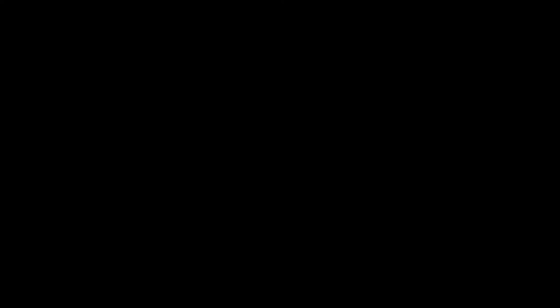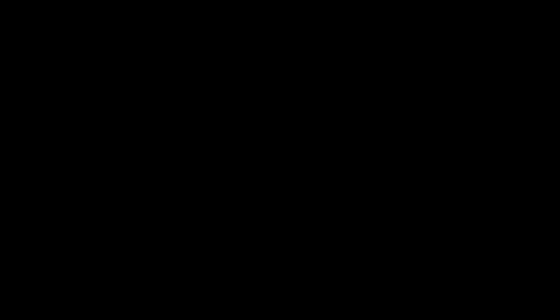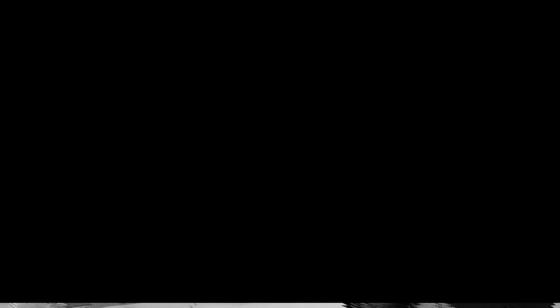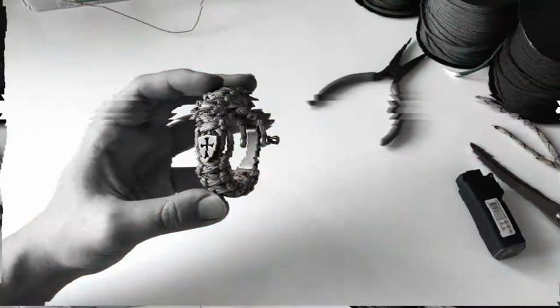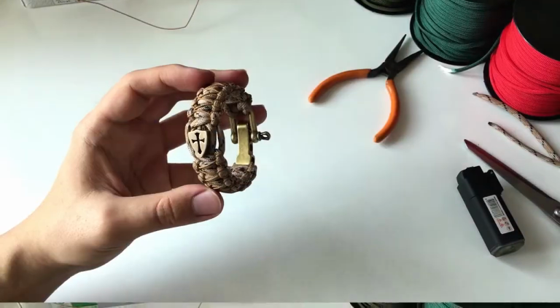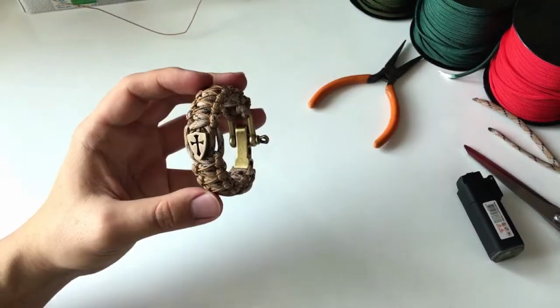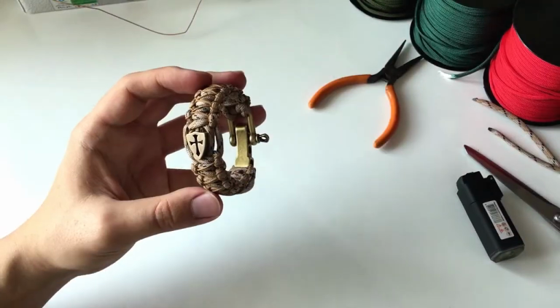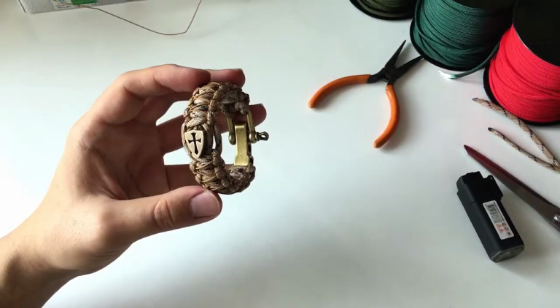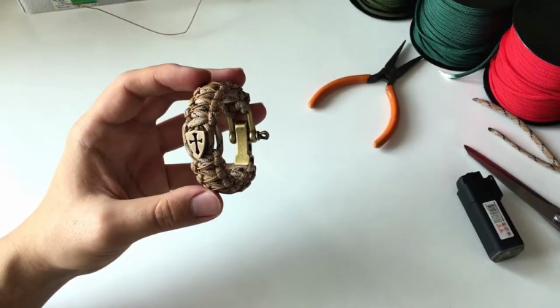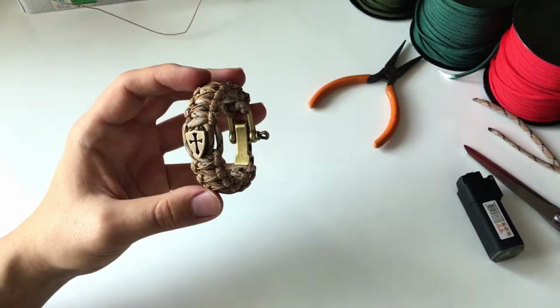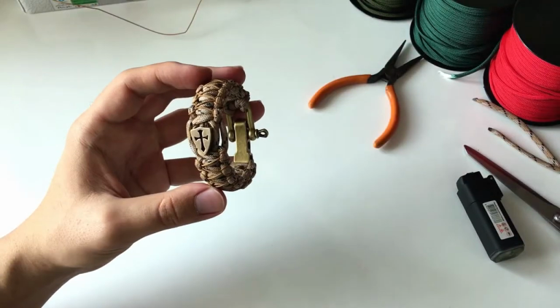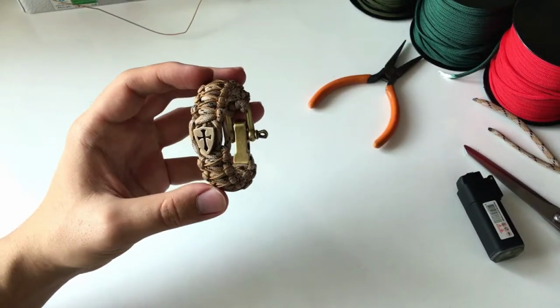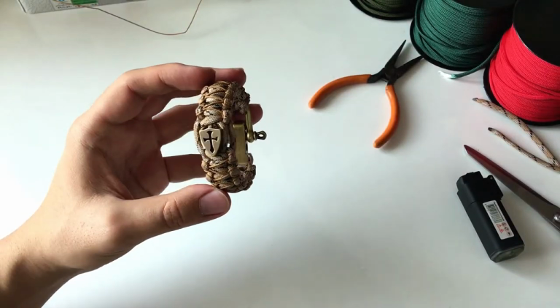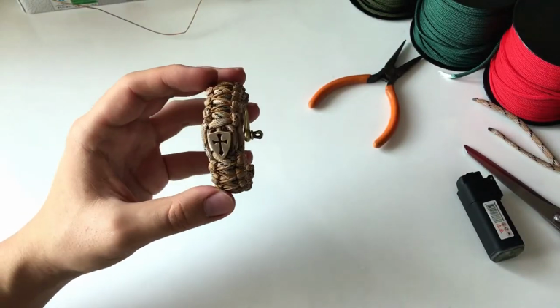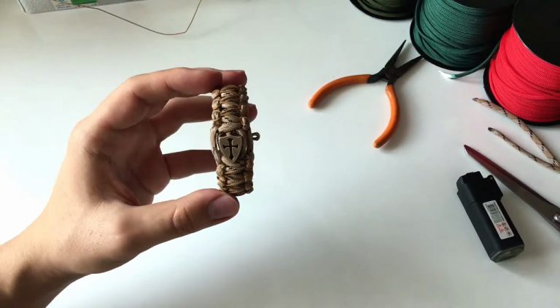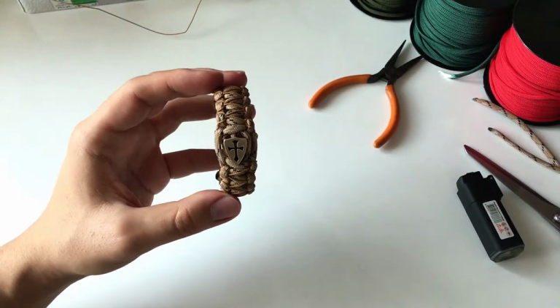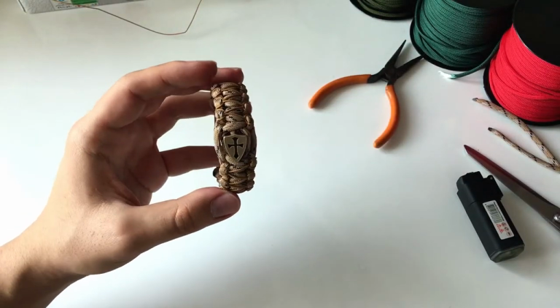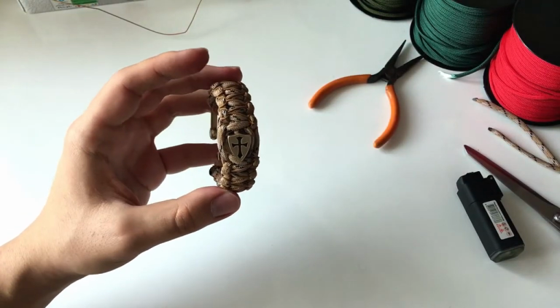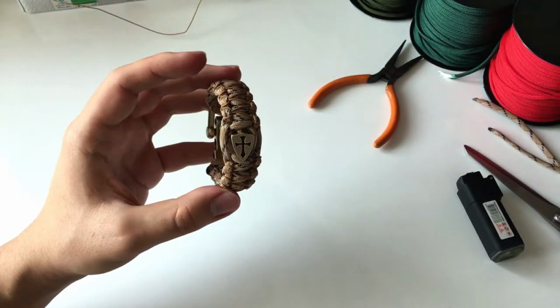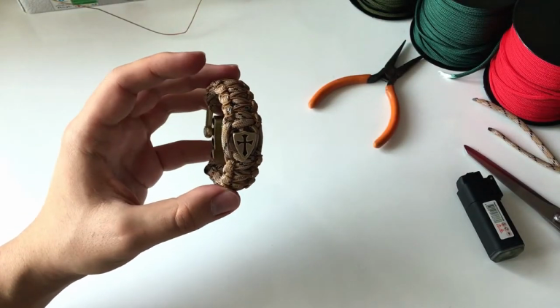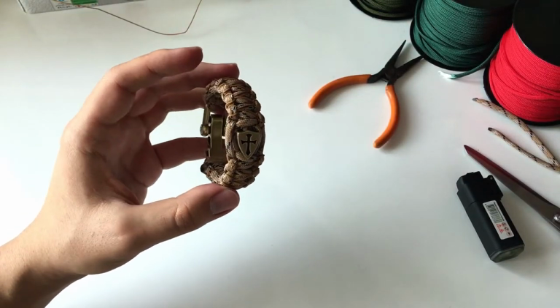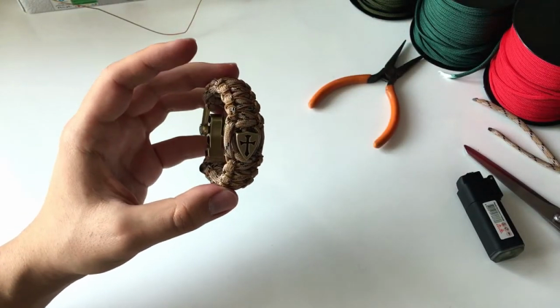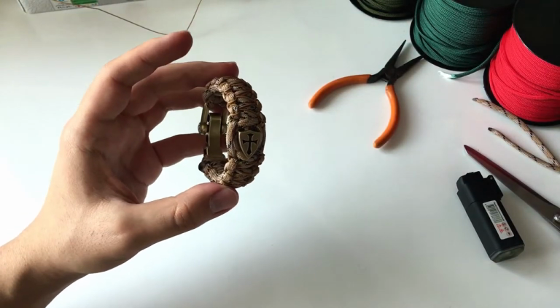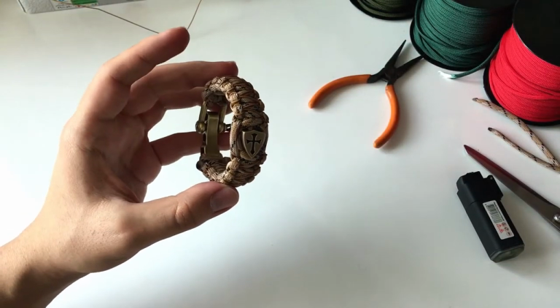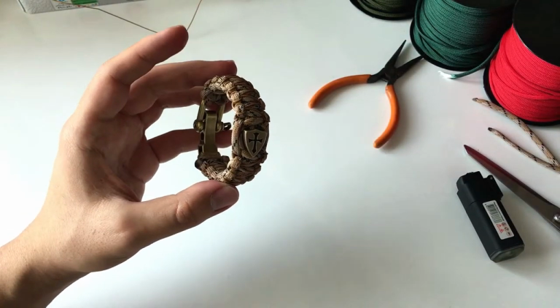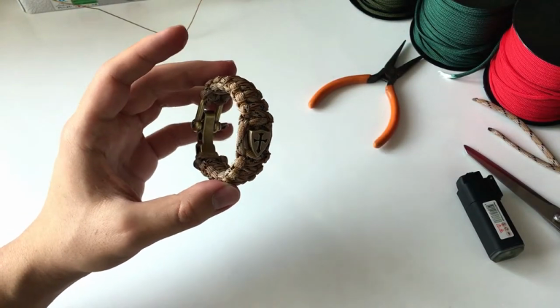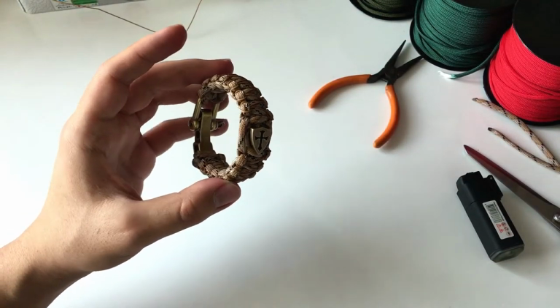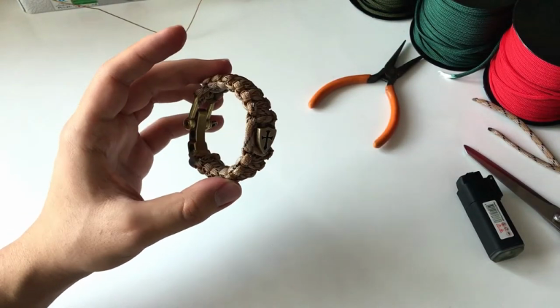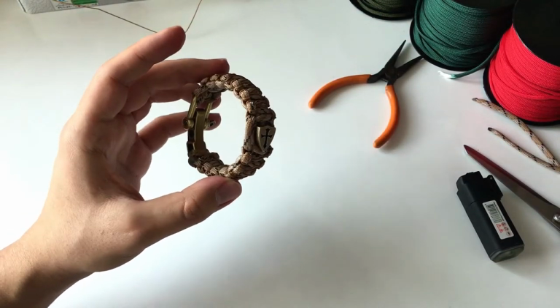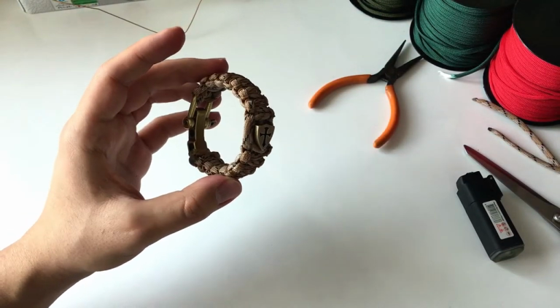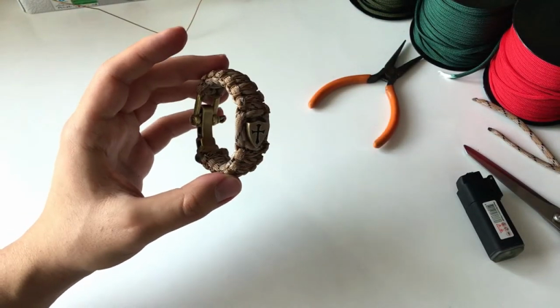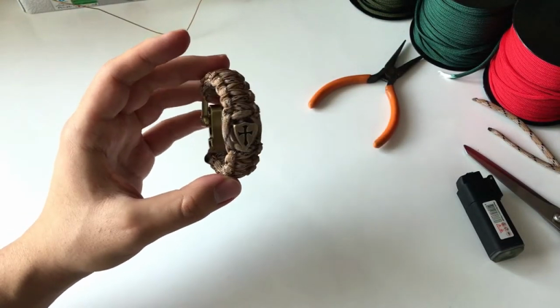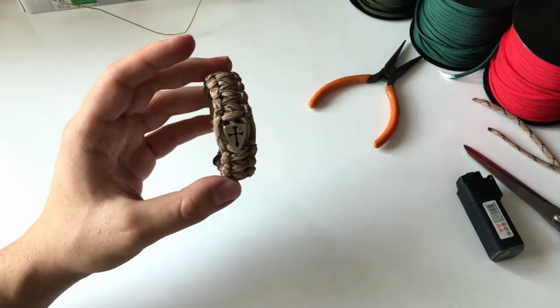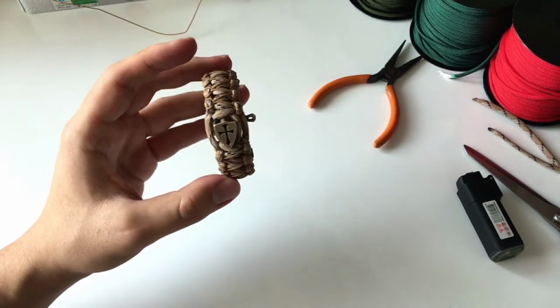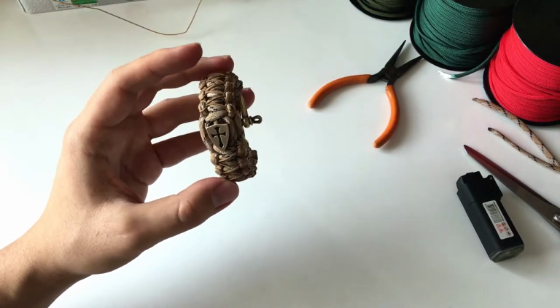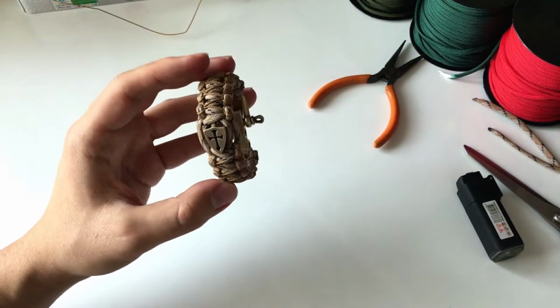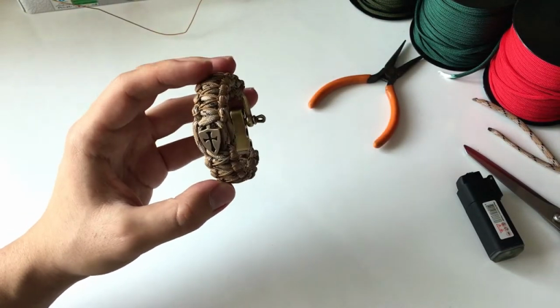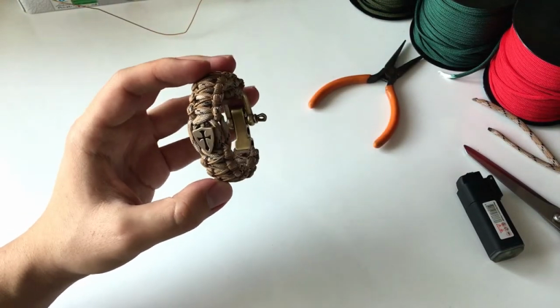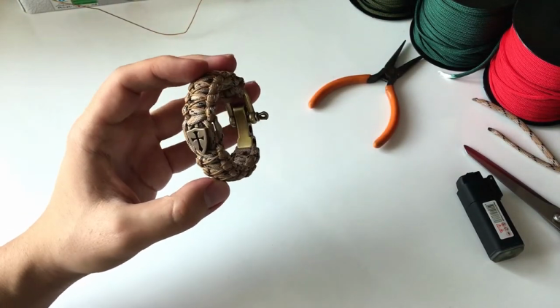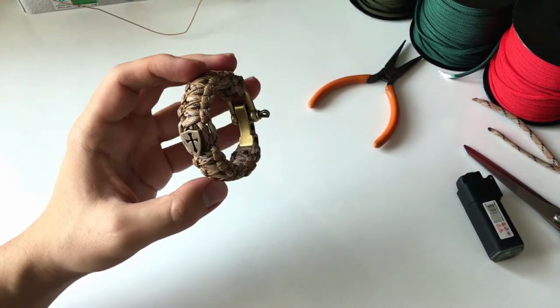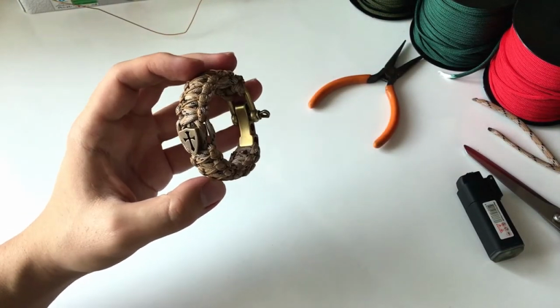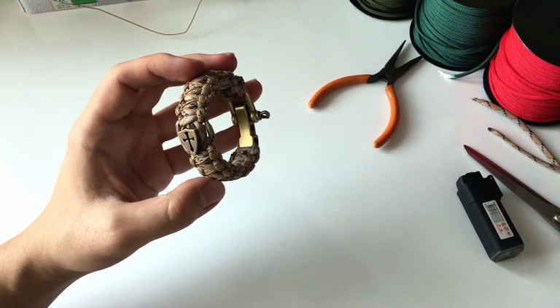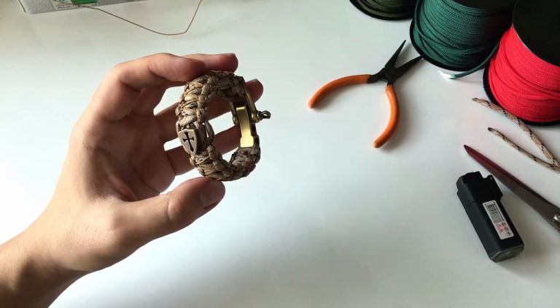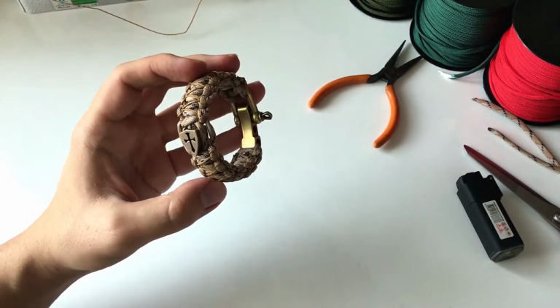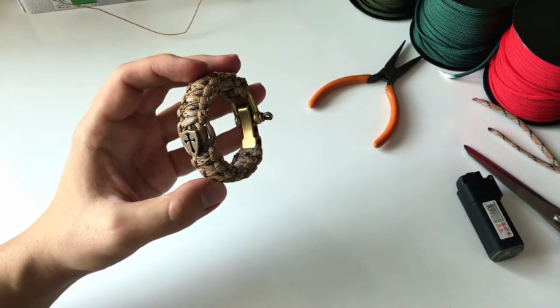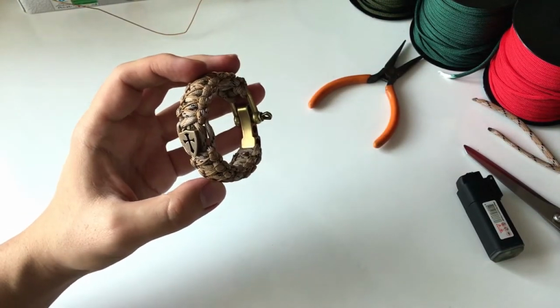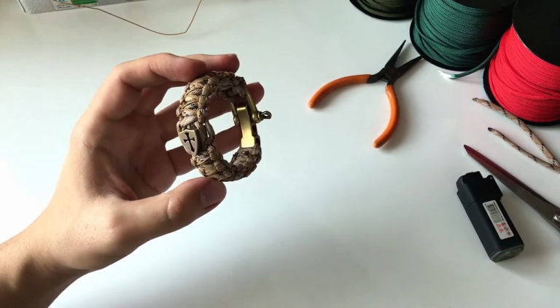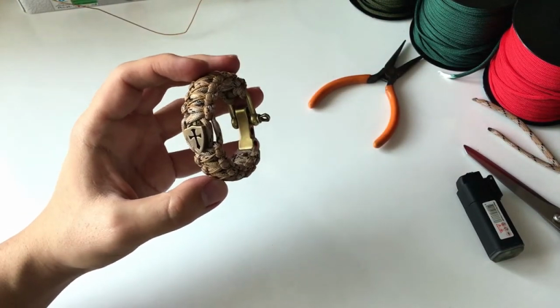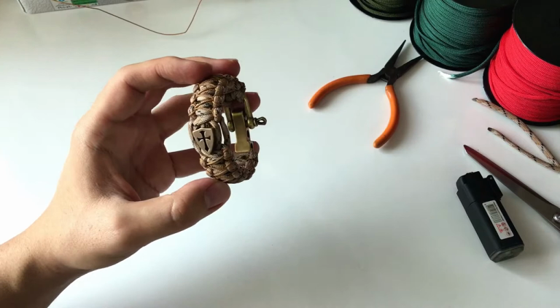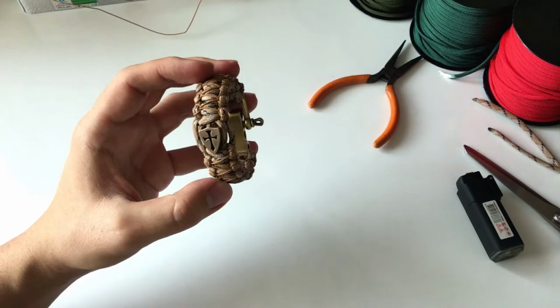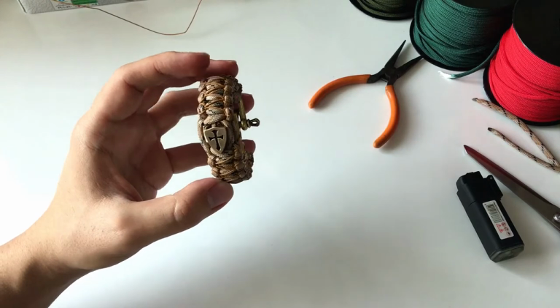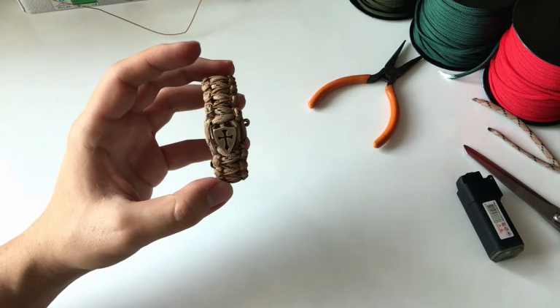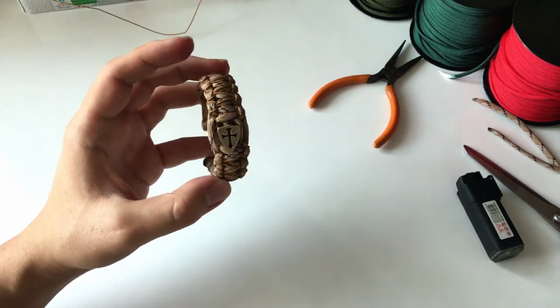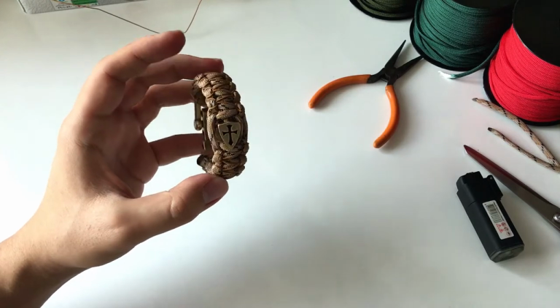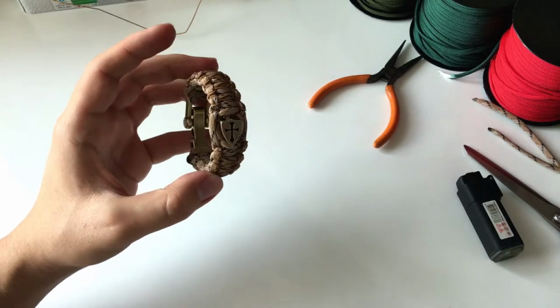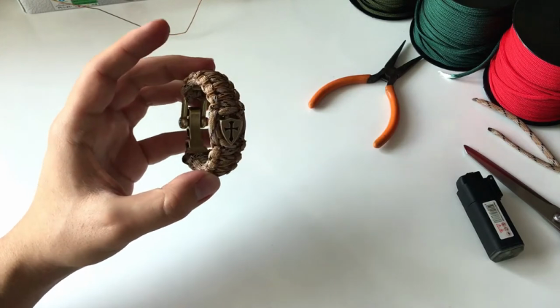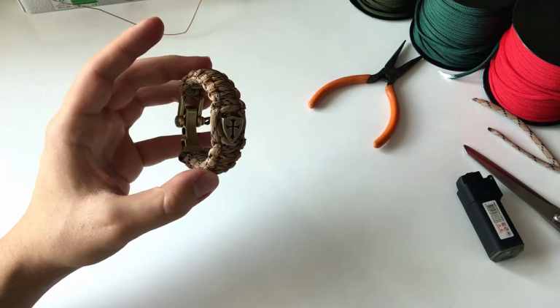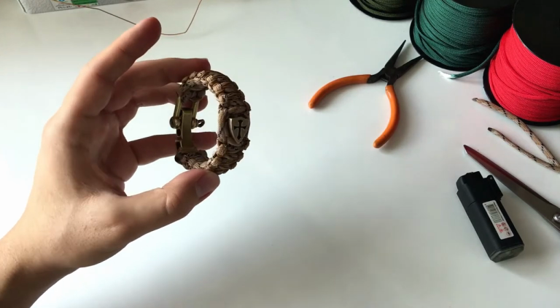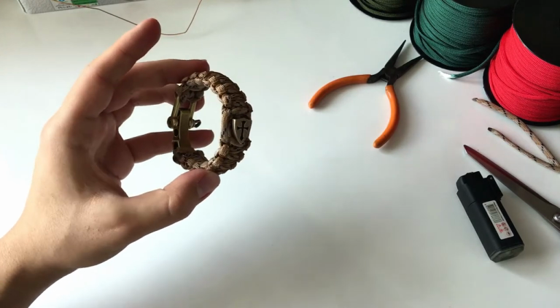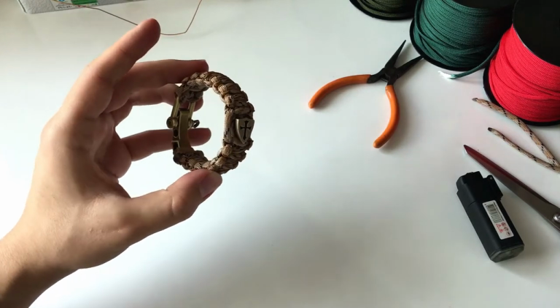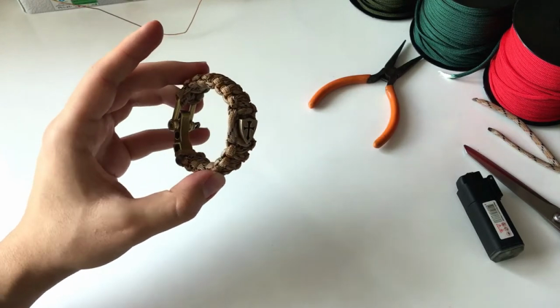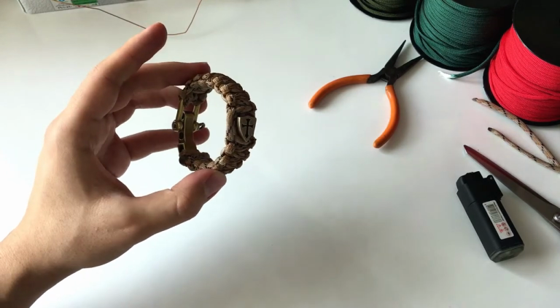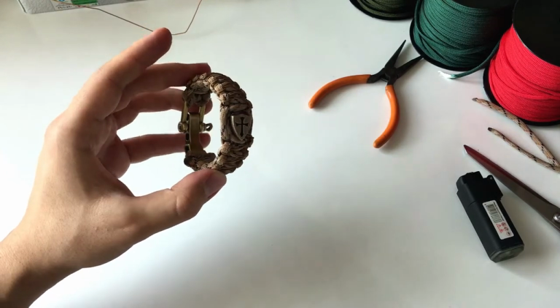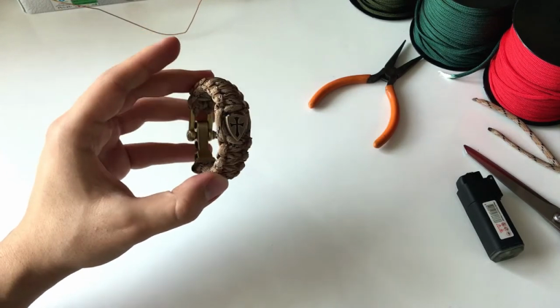Do you want to learn how to make these awesome Shield of Fates paracord bracelets?